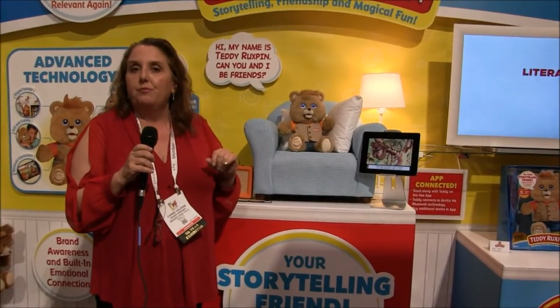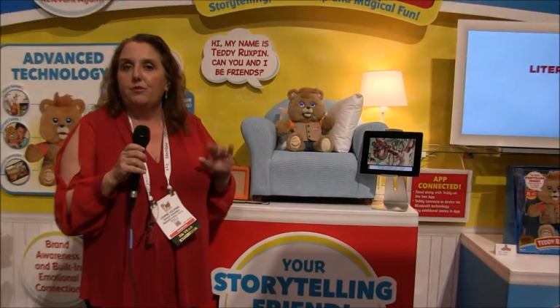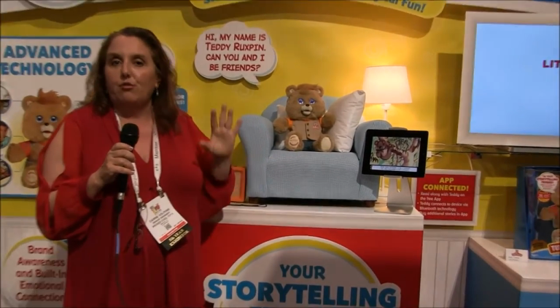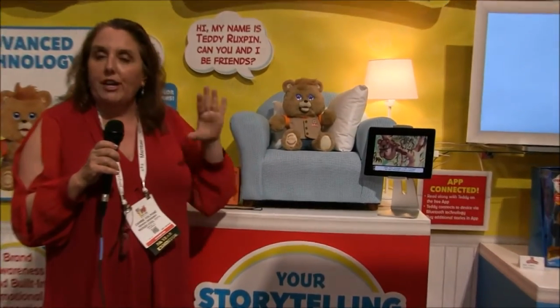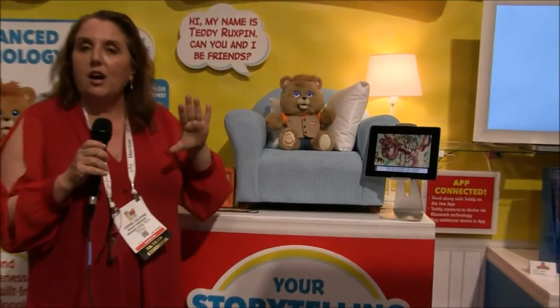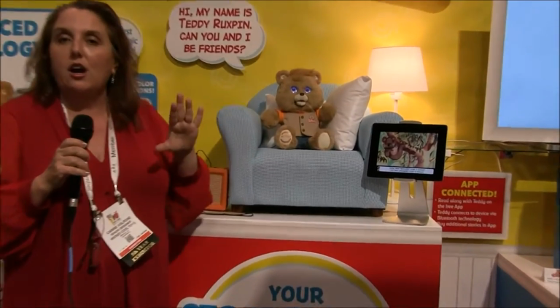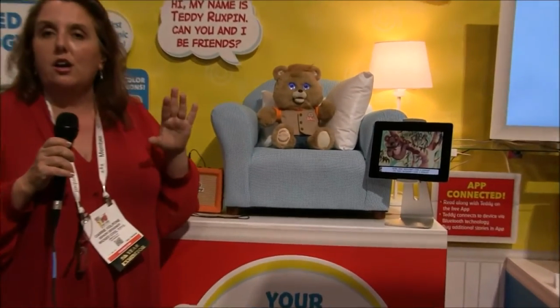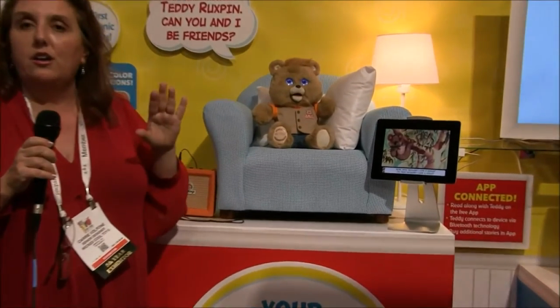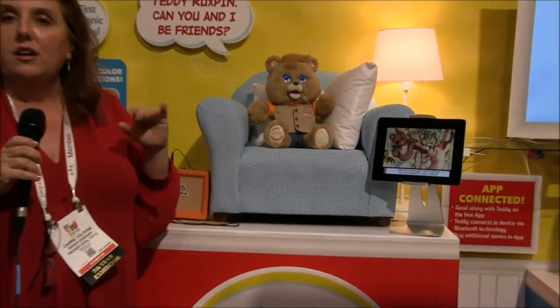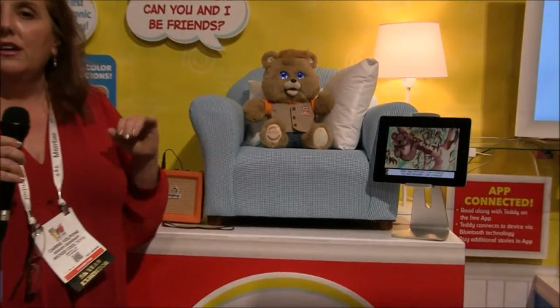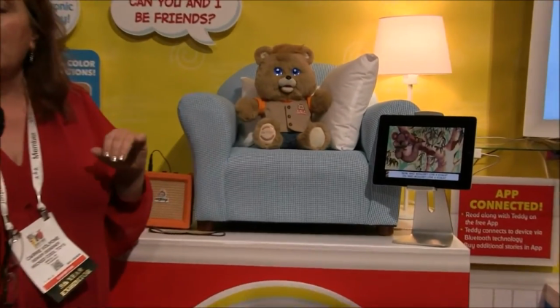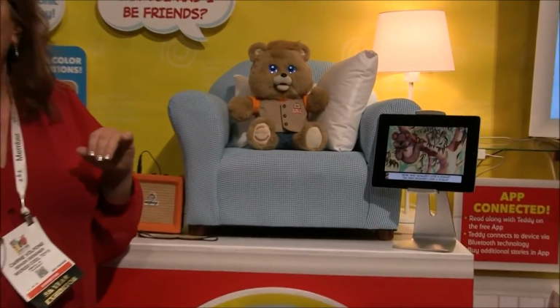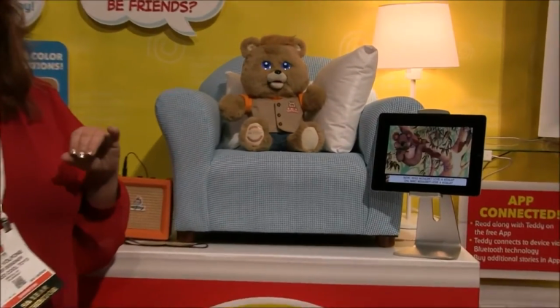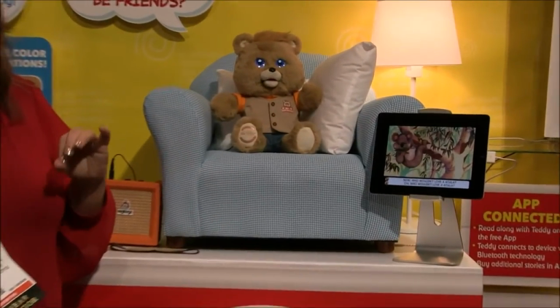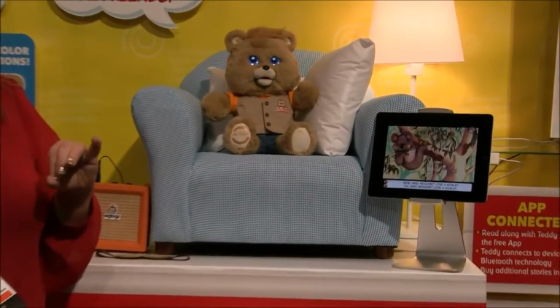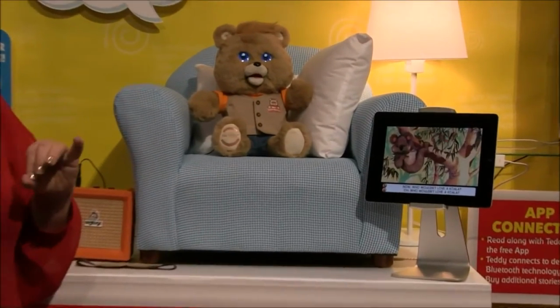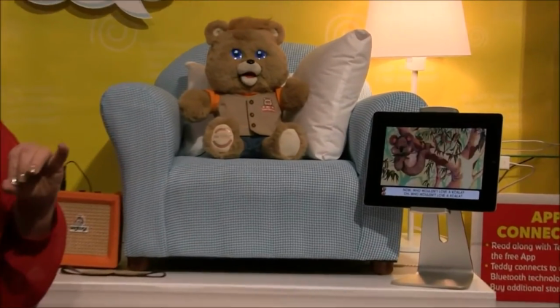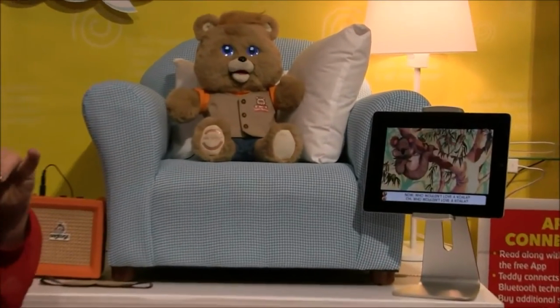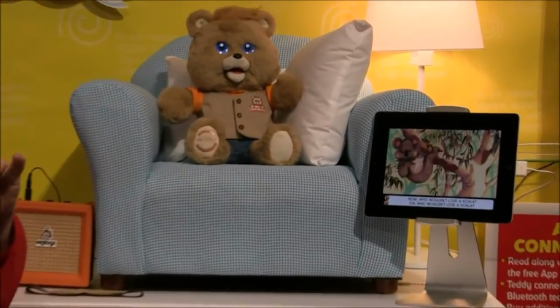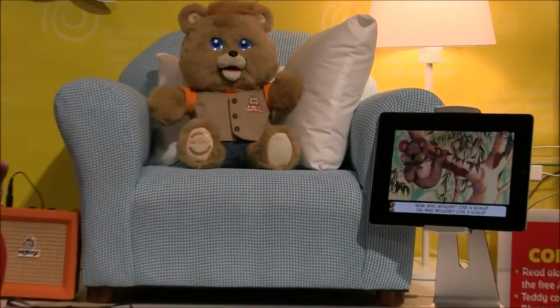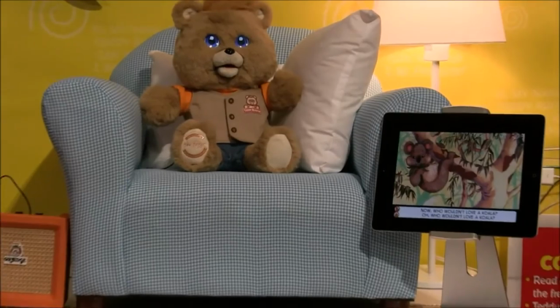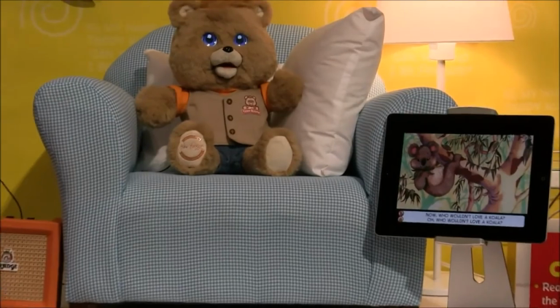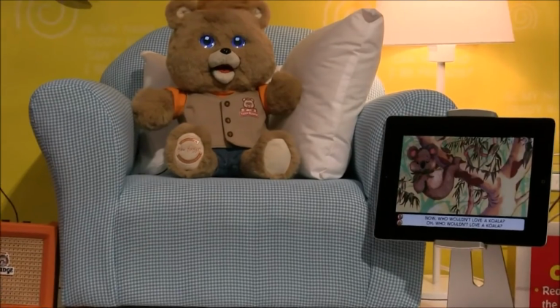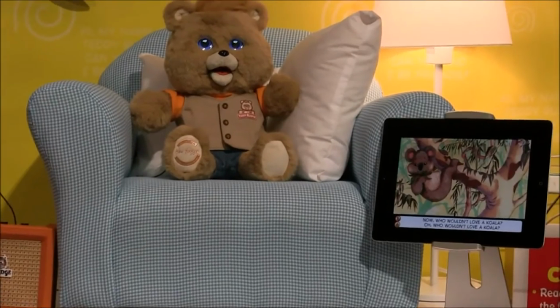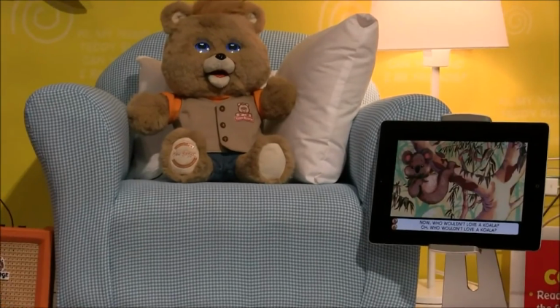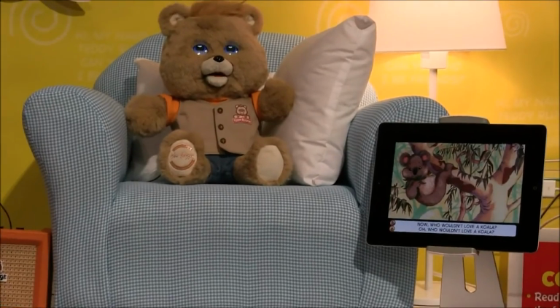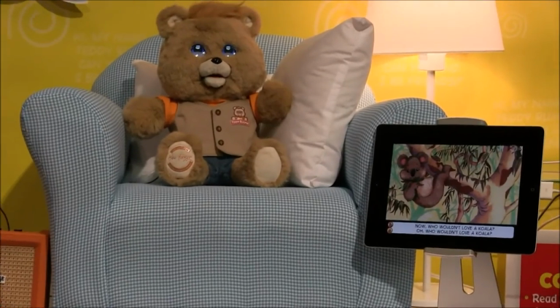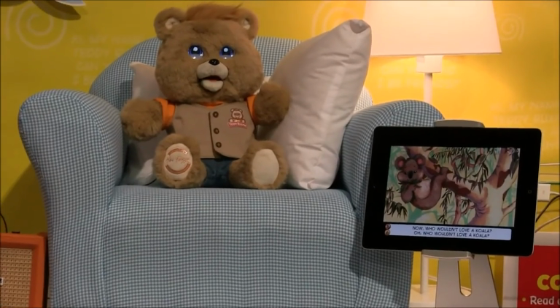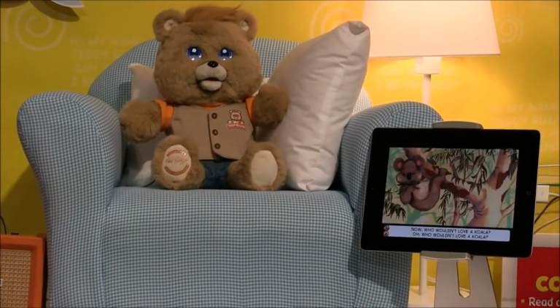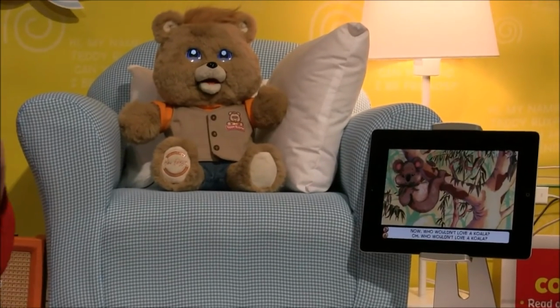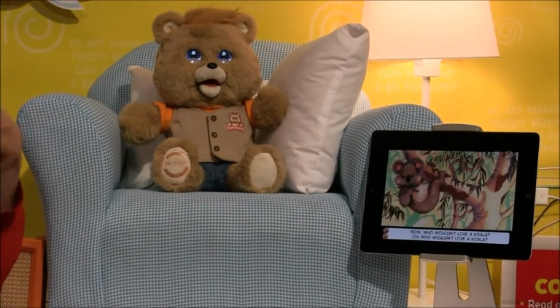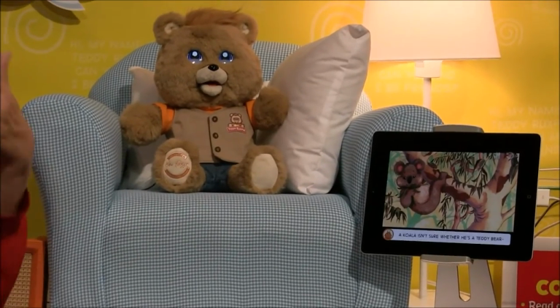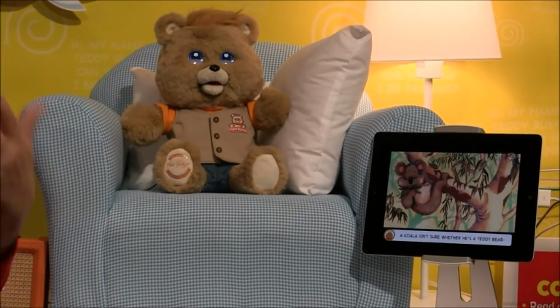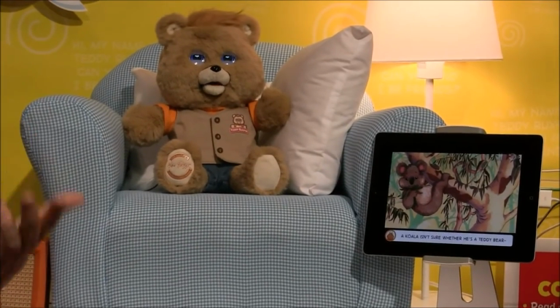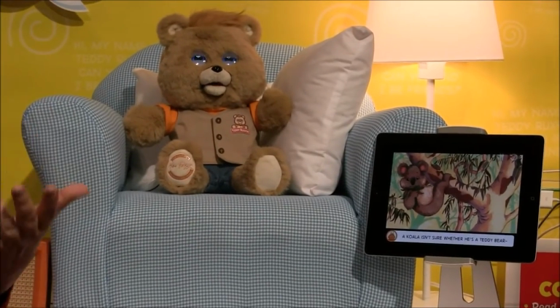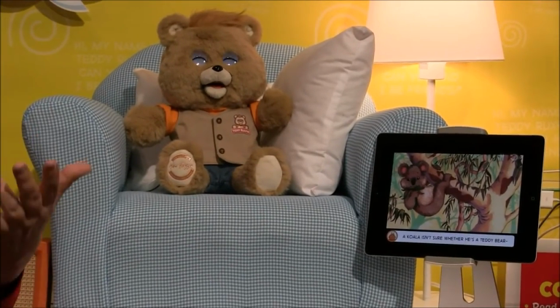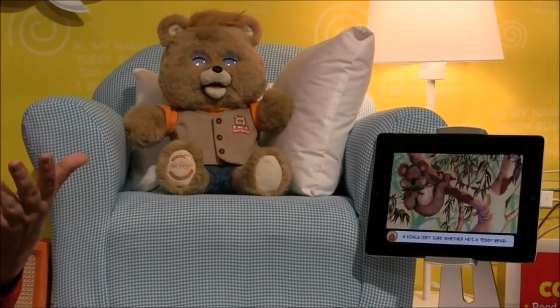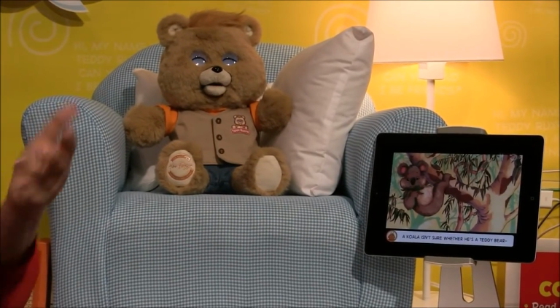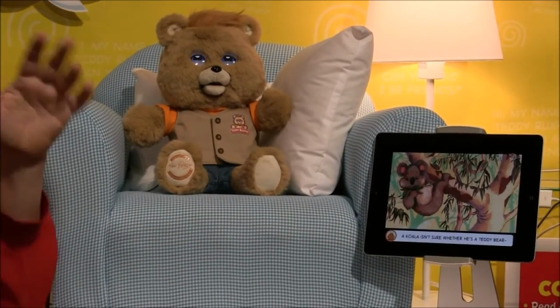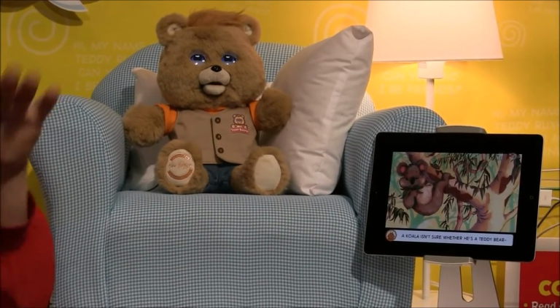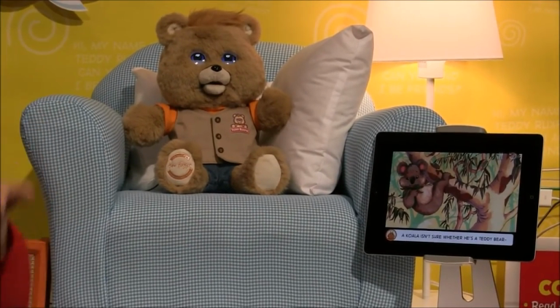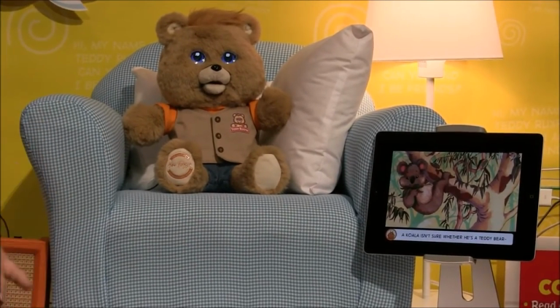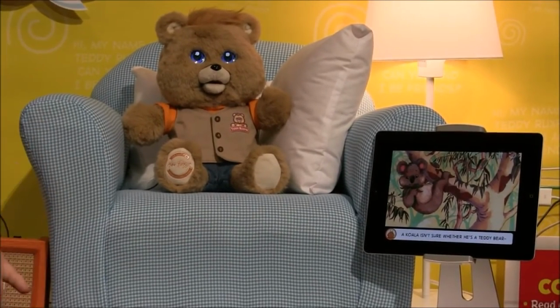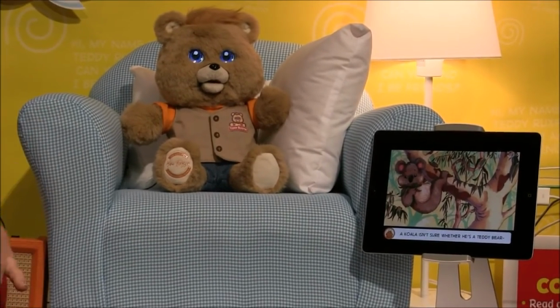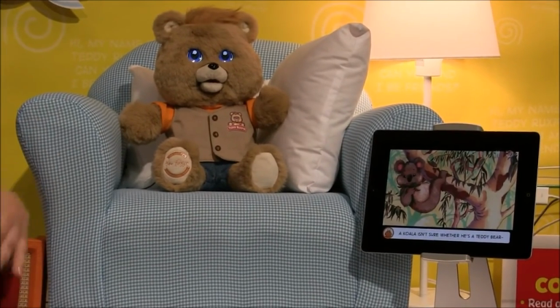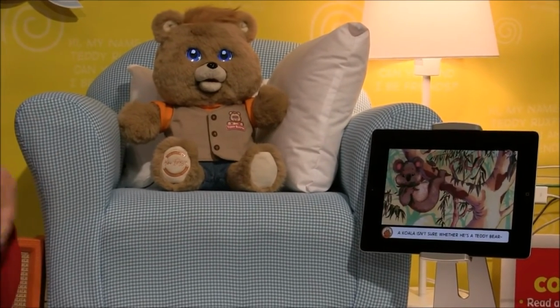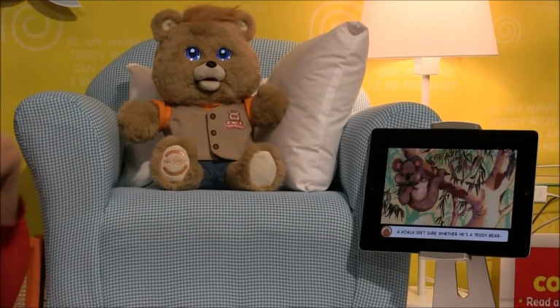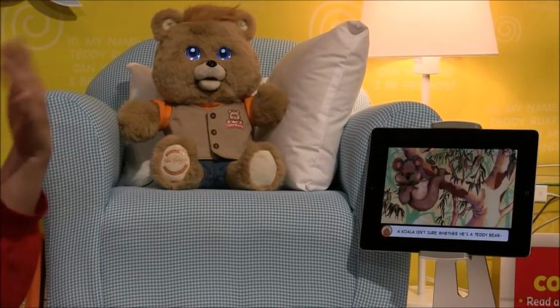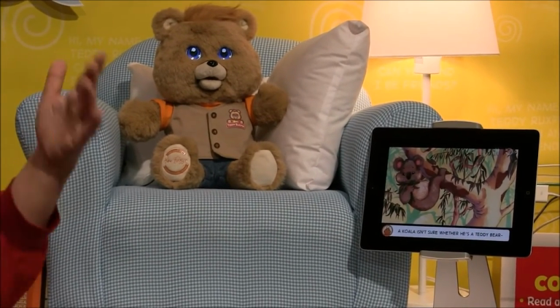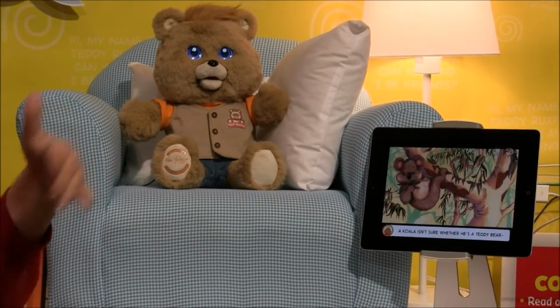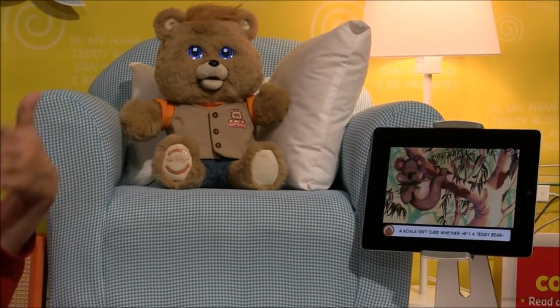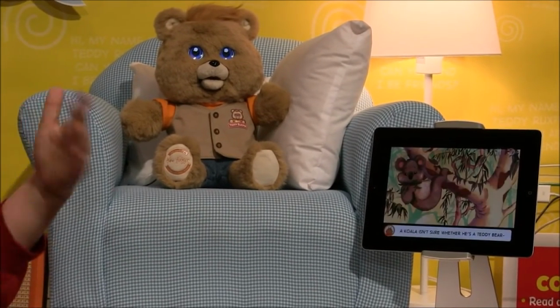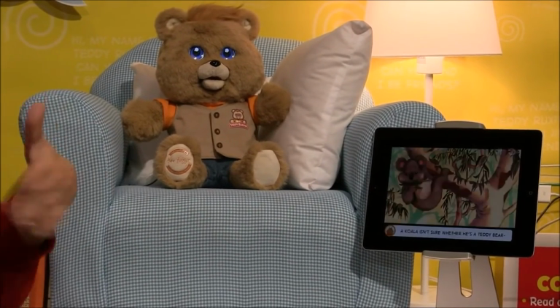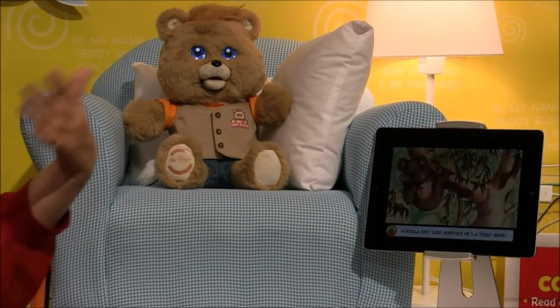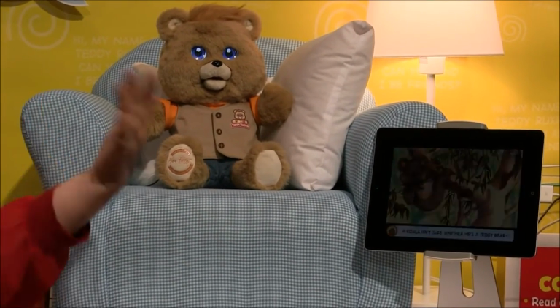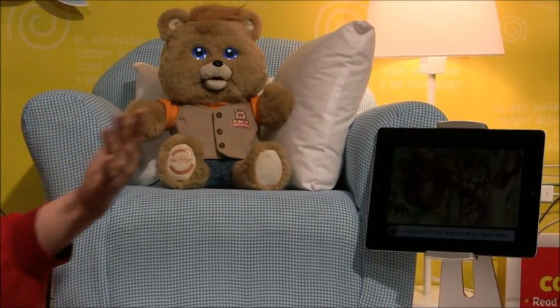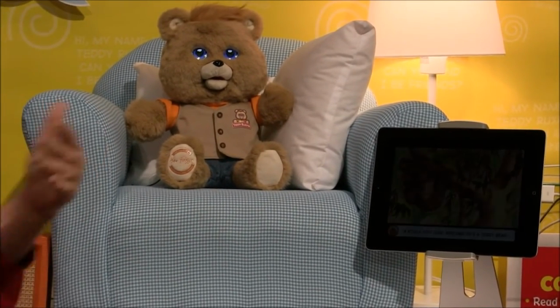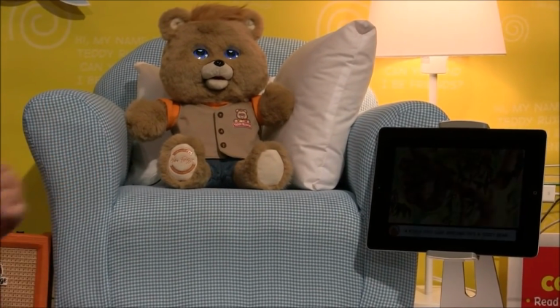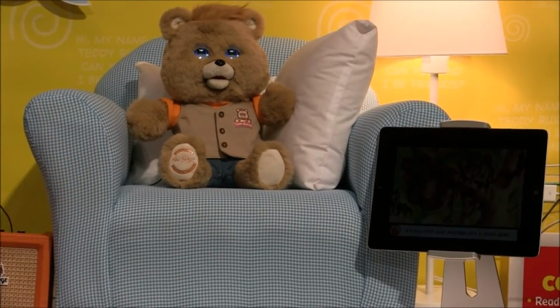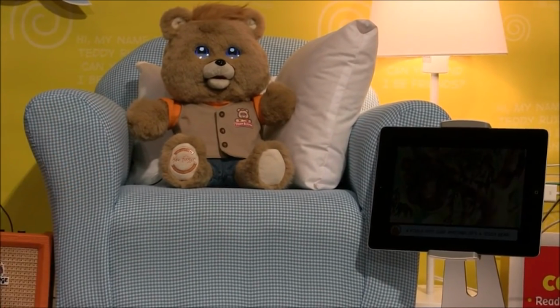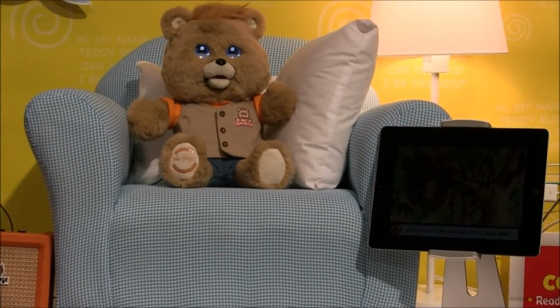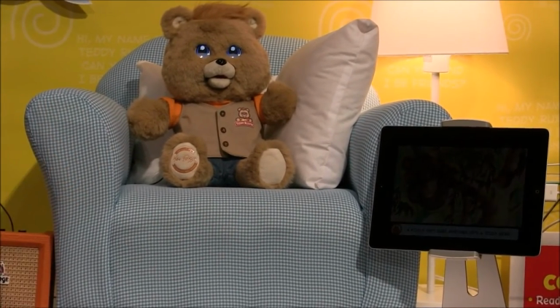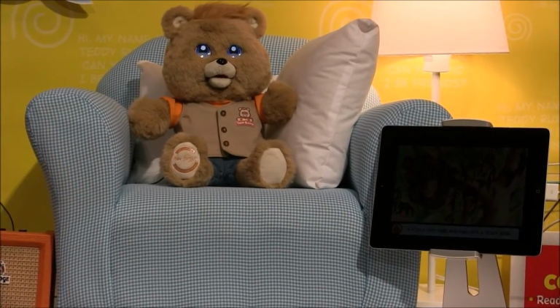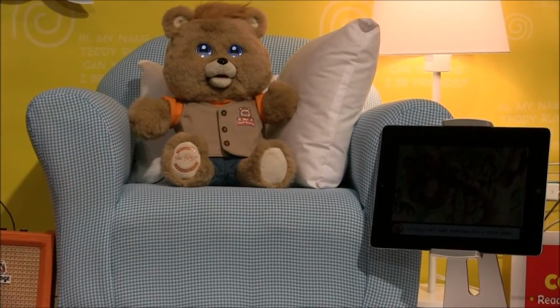Three stories come in the bear that are unlocked, so to speak, and then you can pay for additional stories after that.